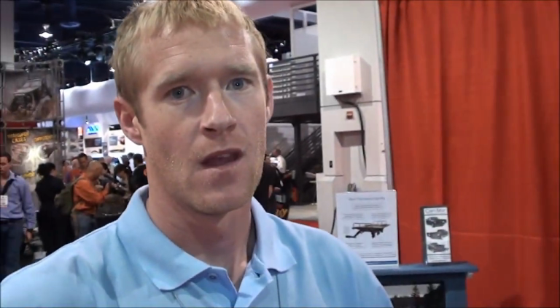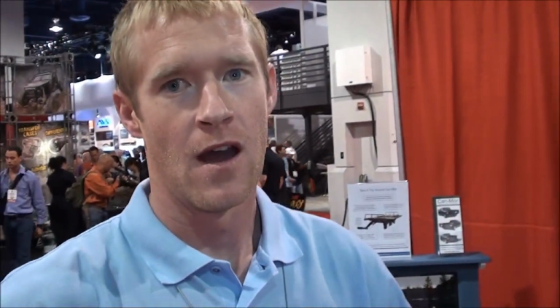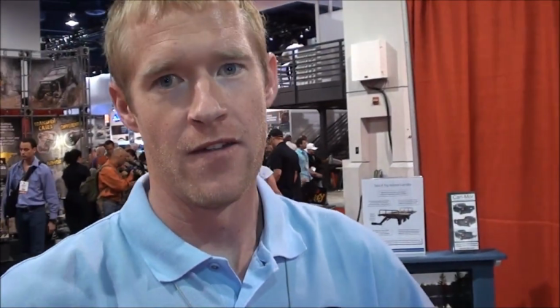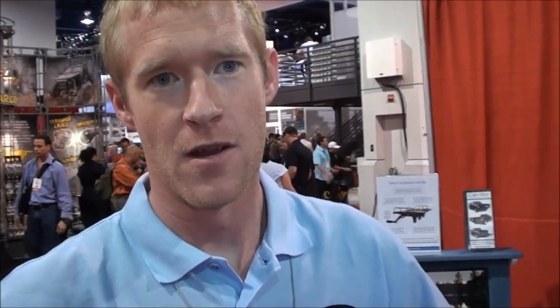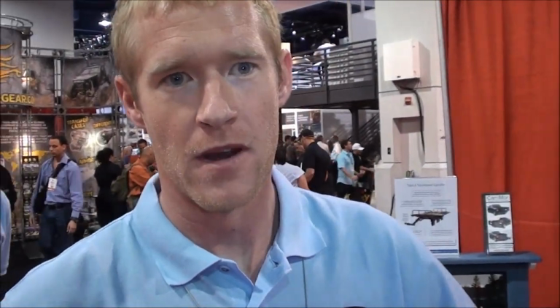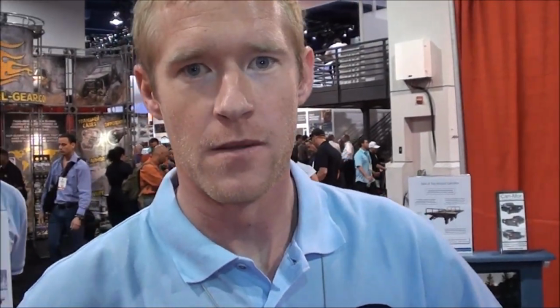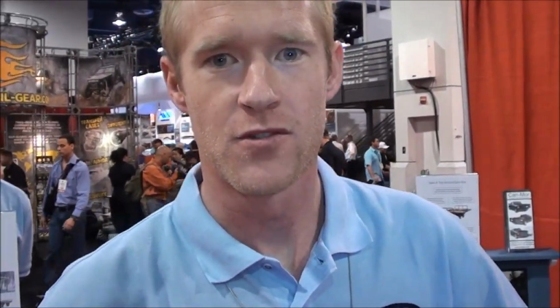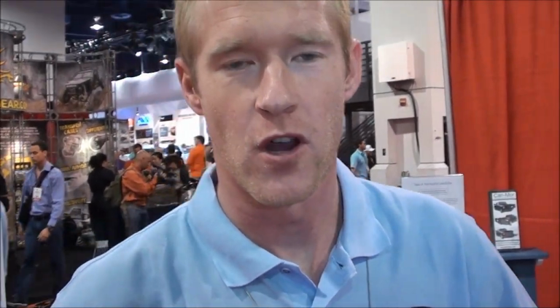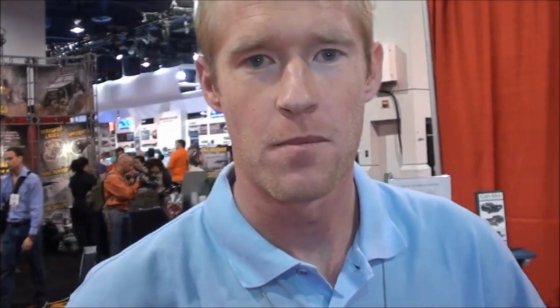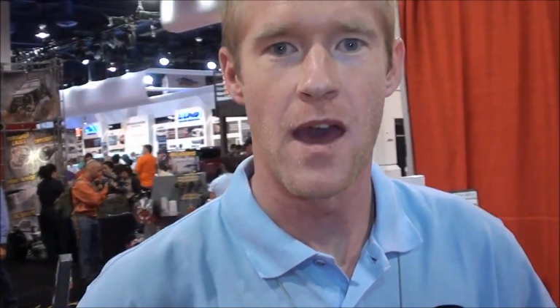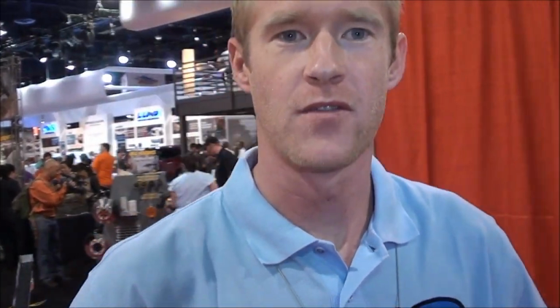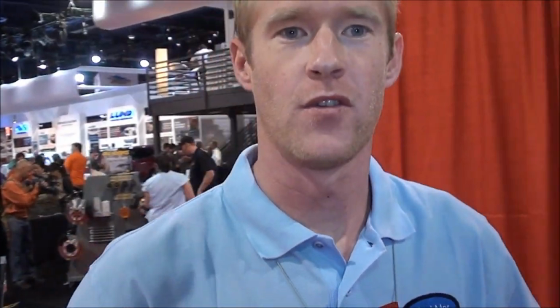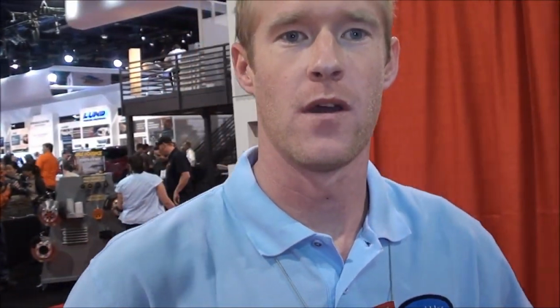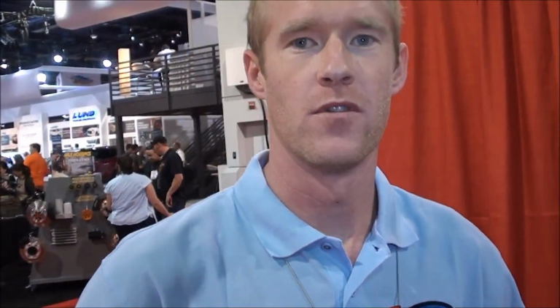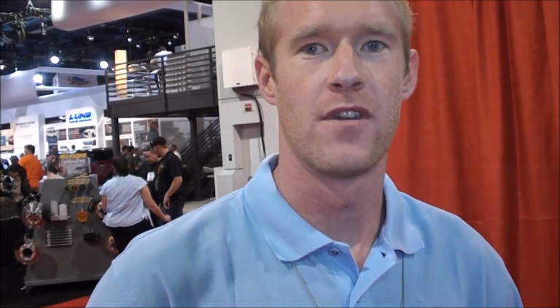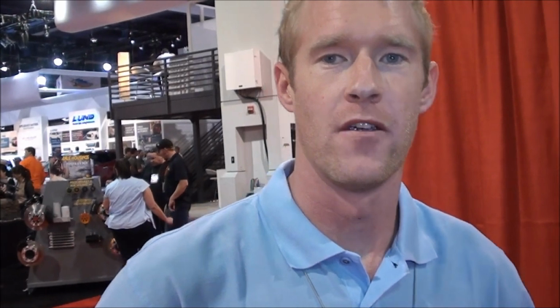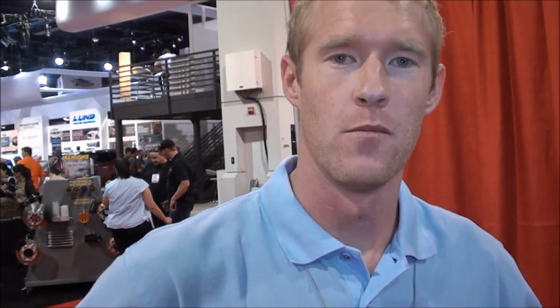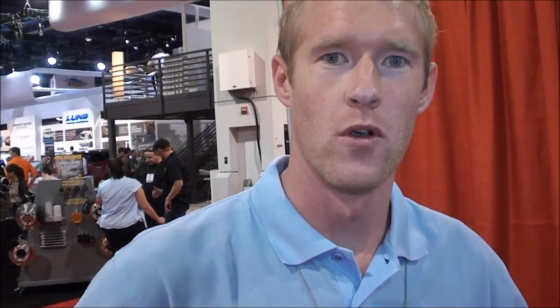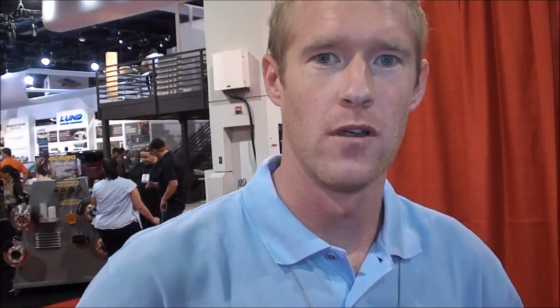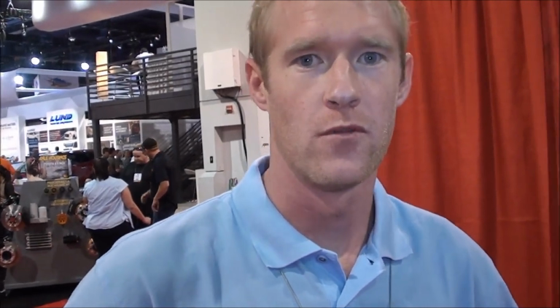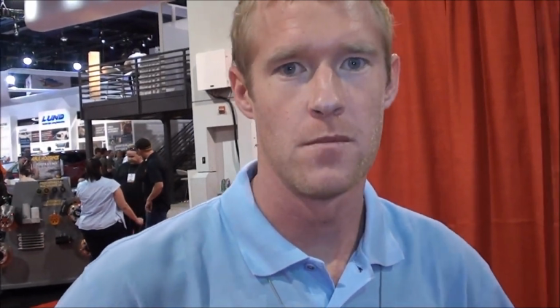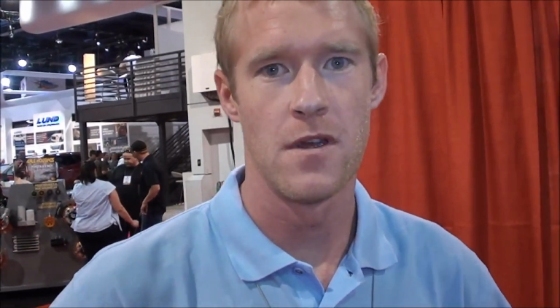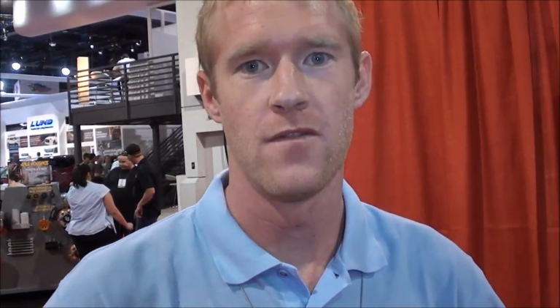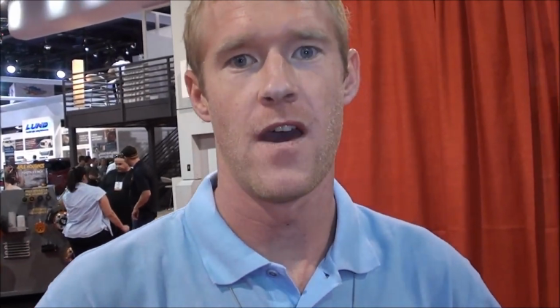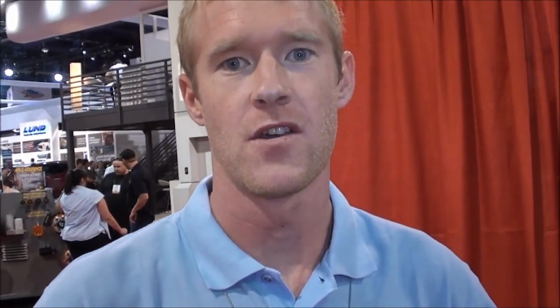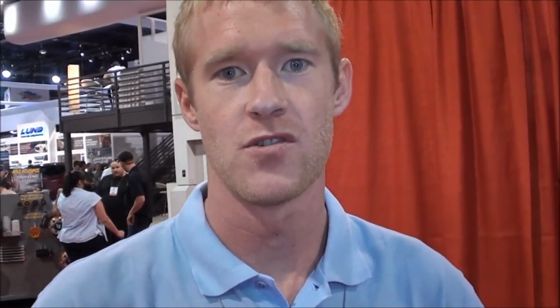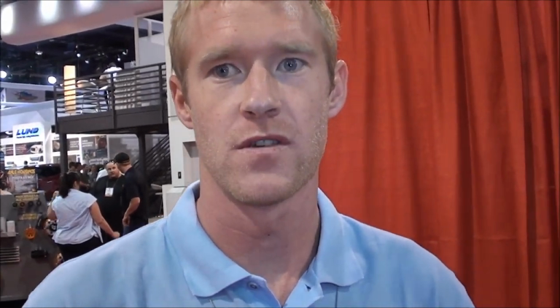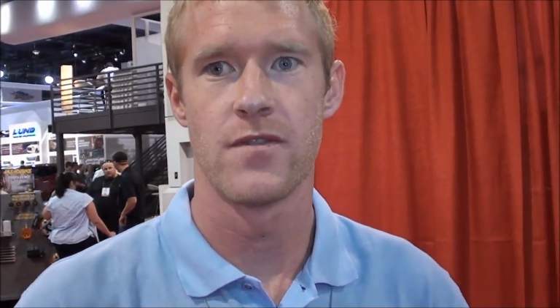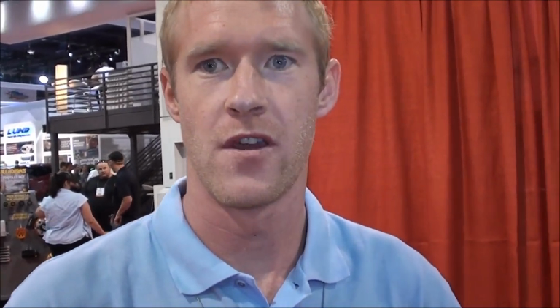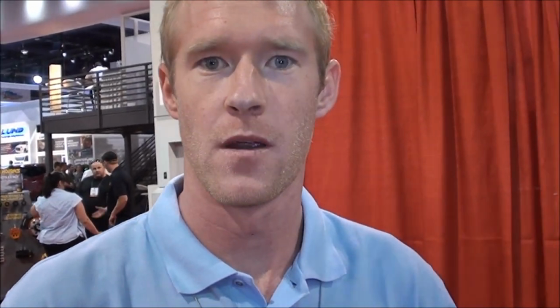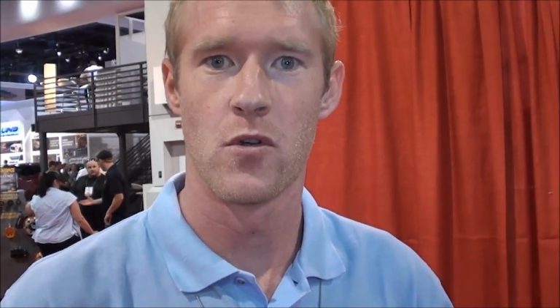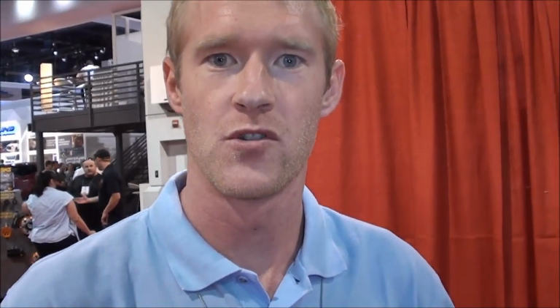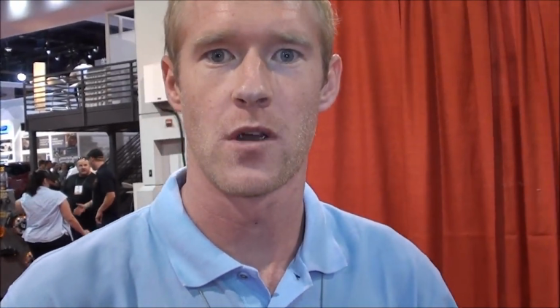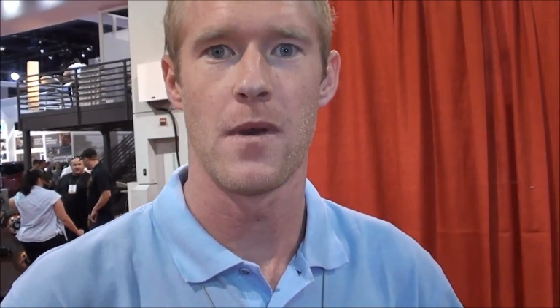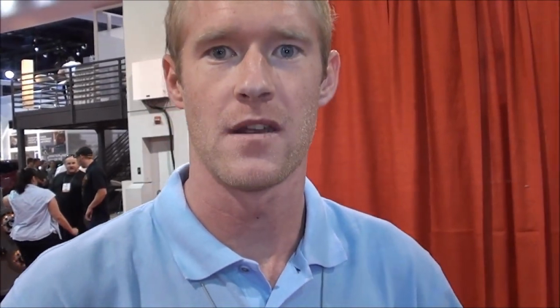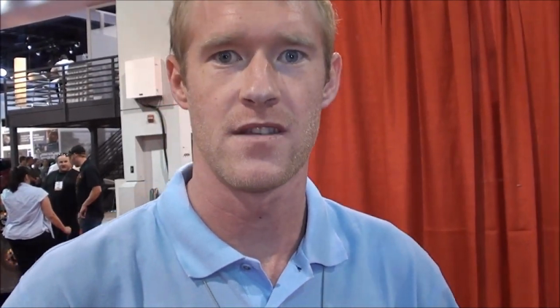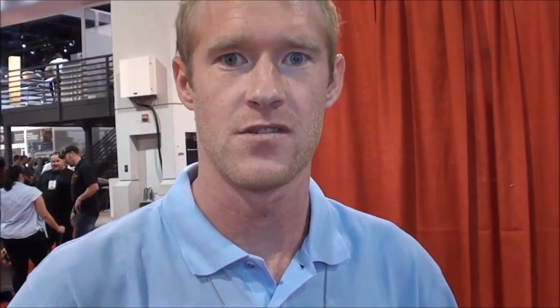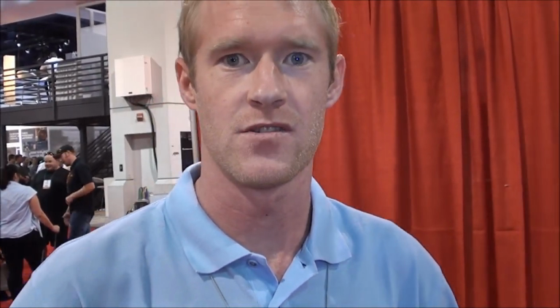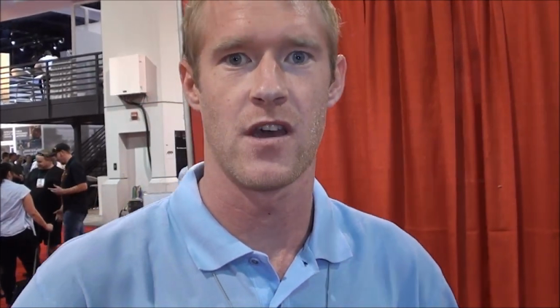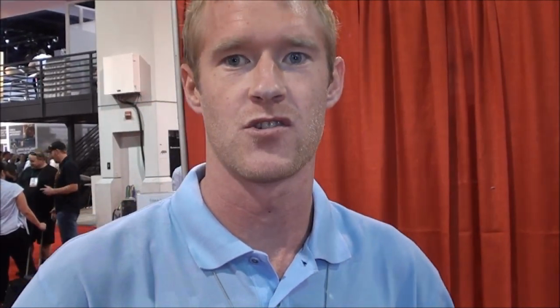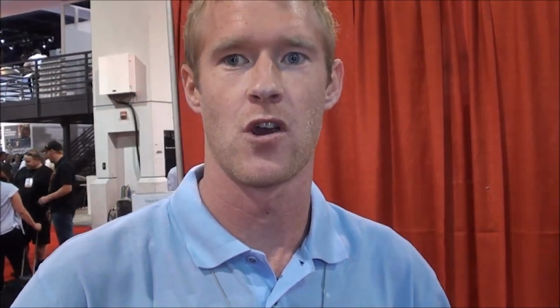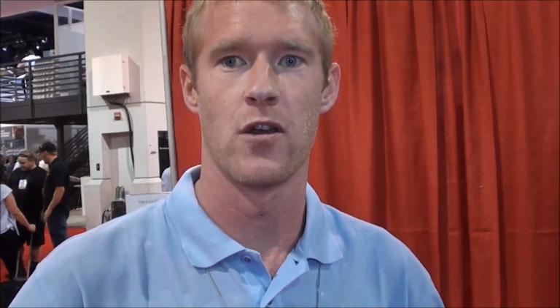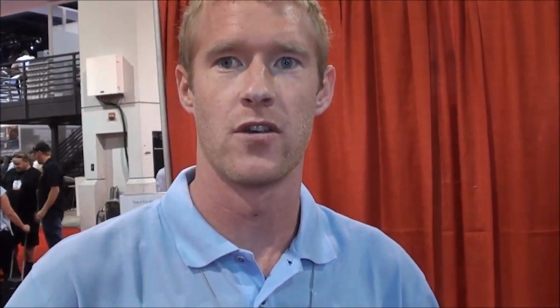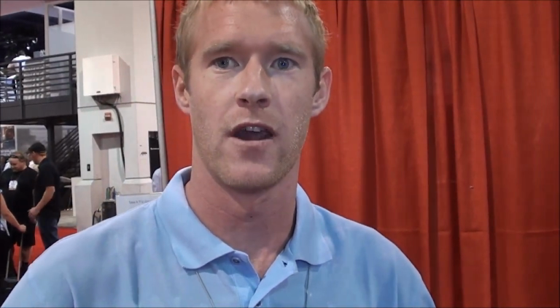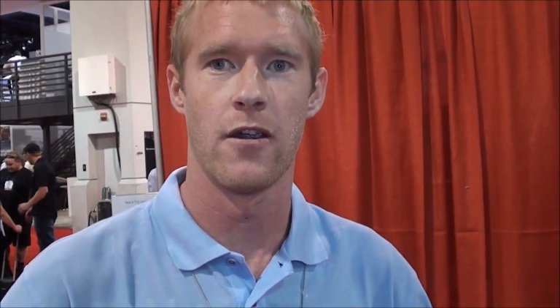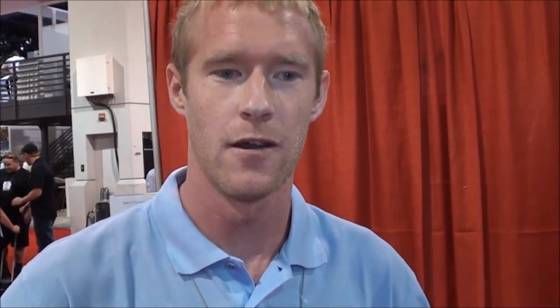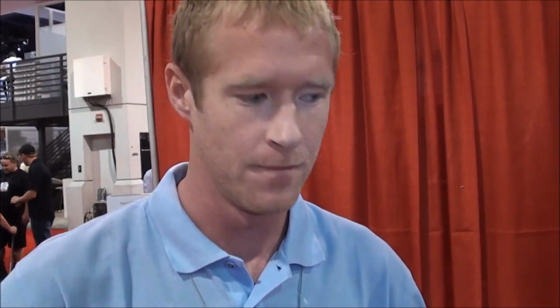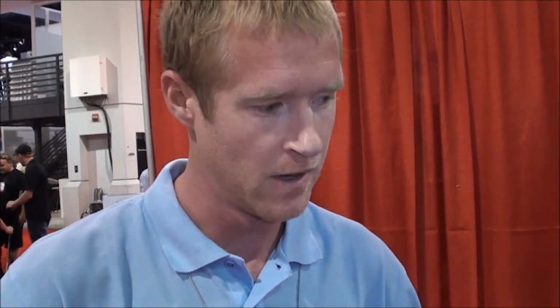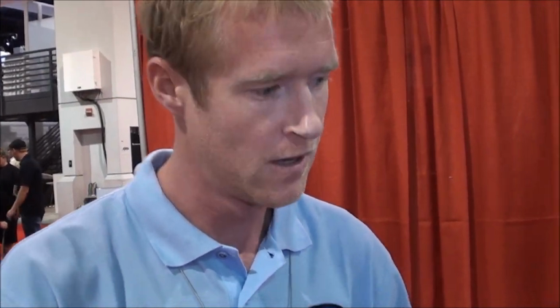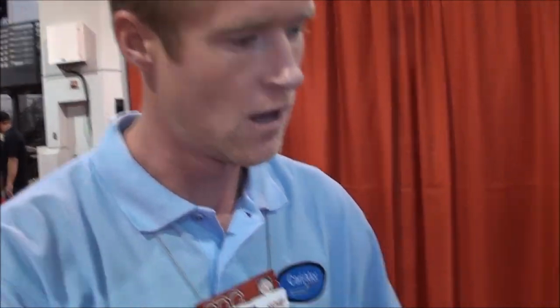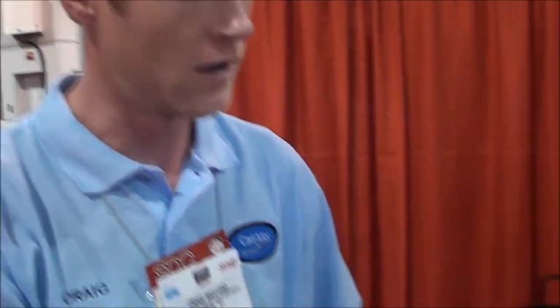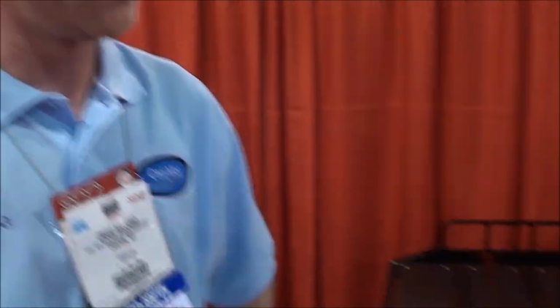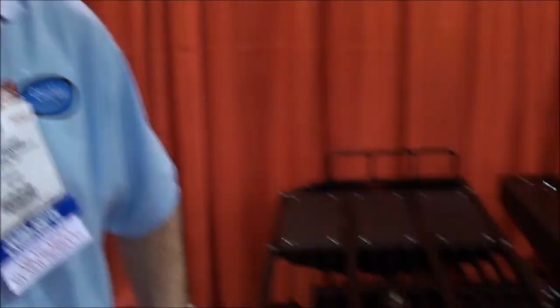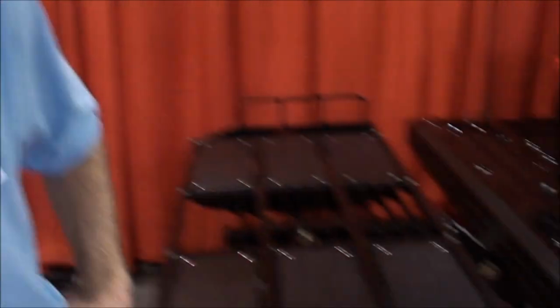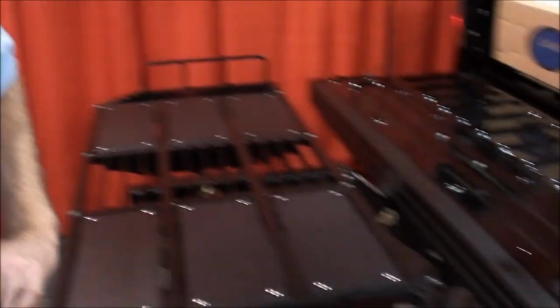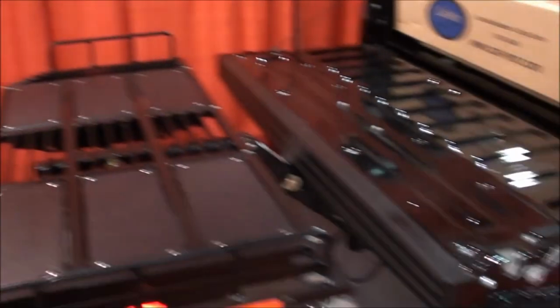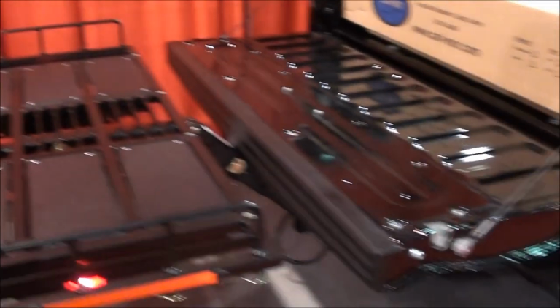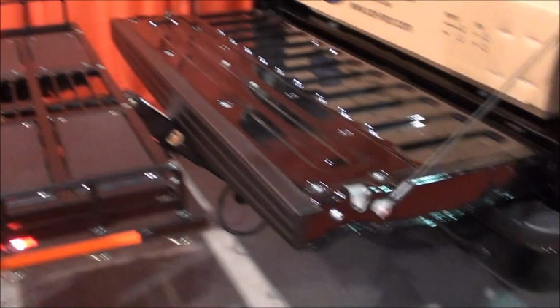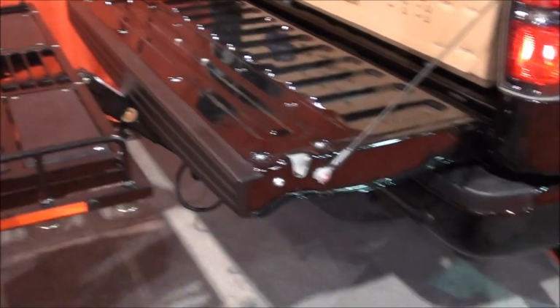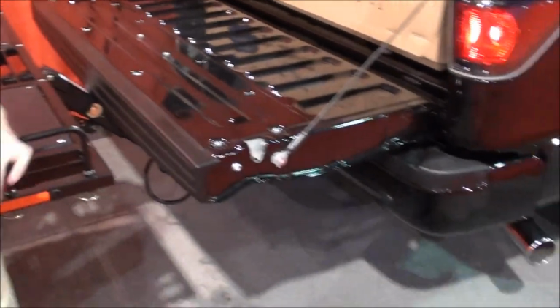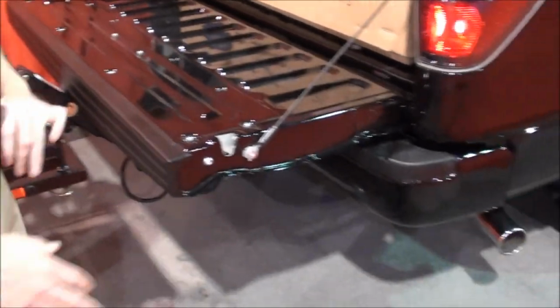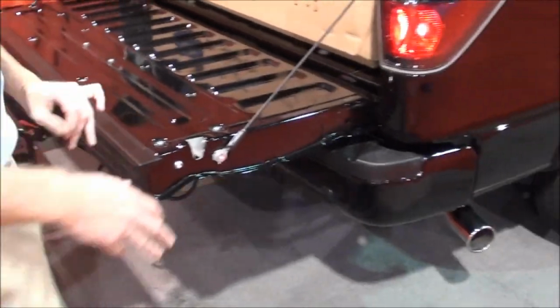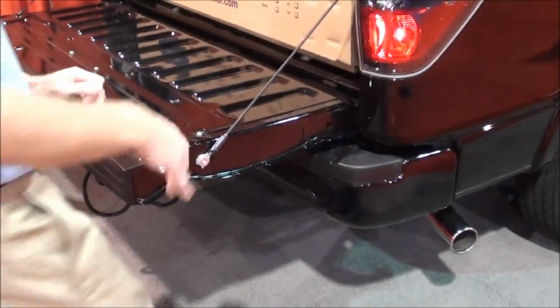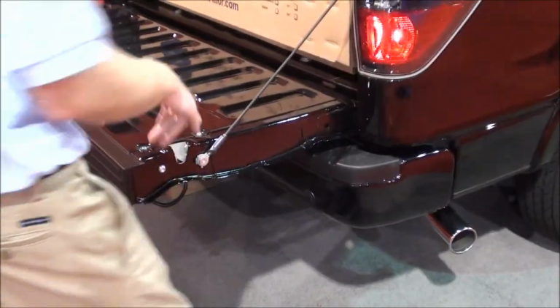Hi there, my name is Craig Bassard. I'm with Carrymore. We're the manufacturers of the Carrymore Truck Bed Extension slash cargo carrier. I'll give you a quick overview of what we have.